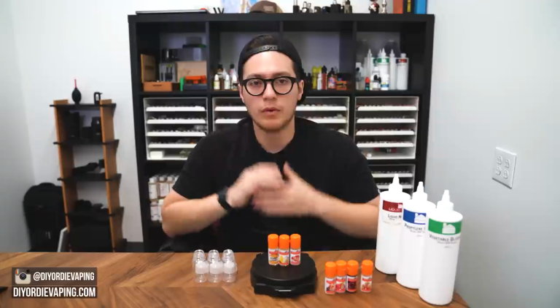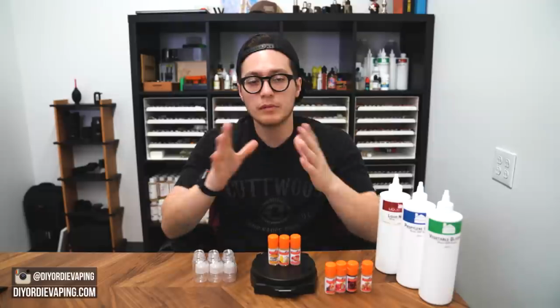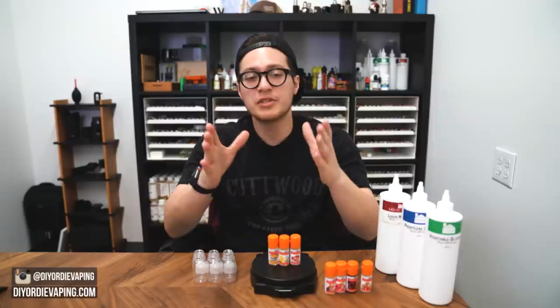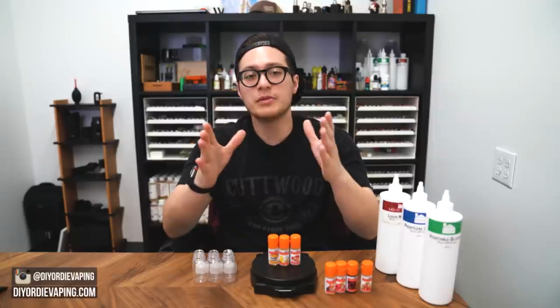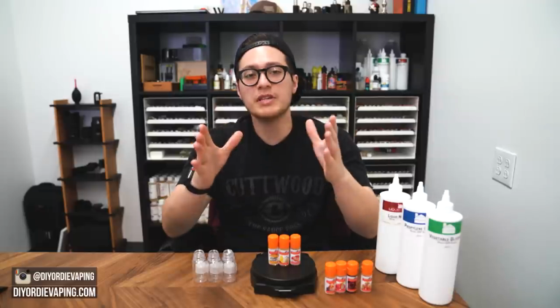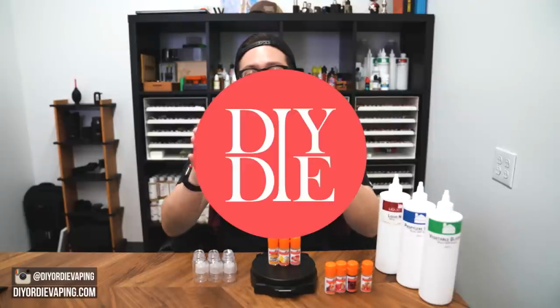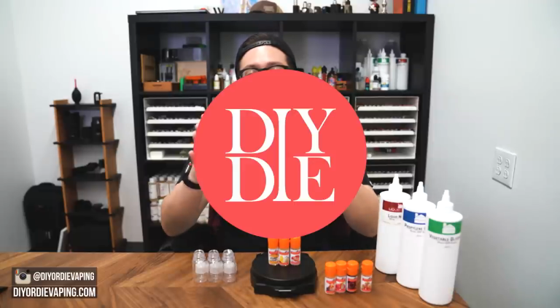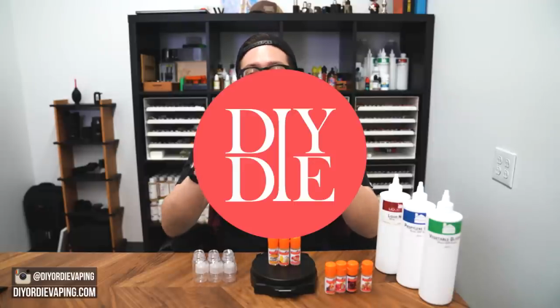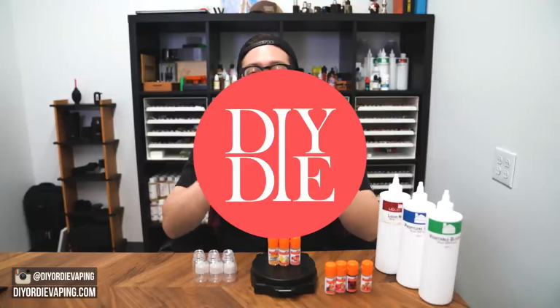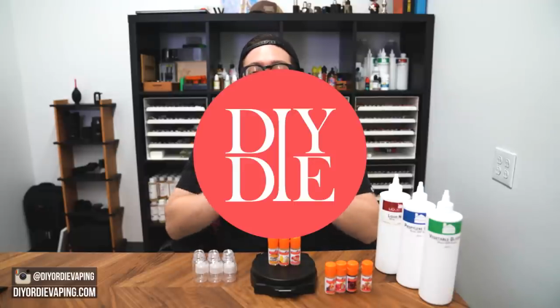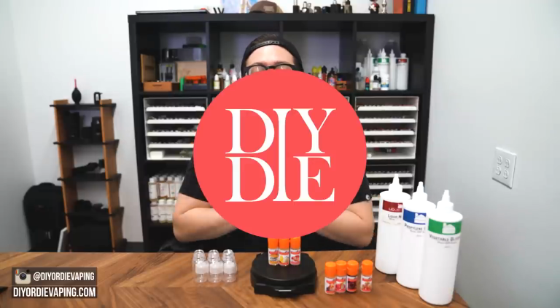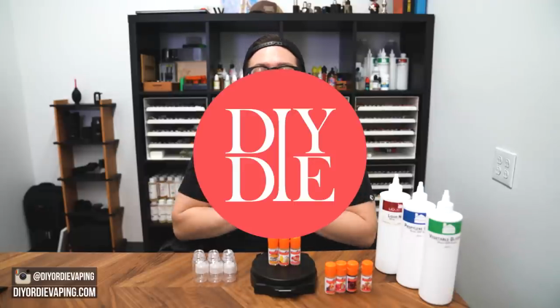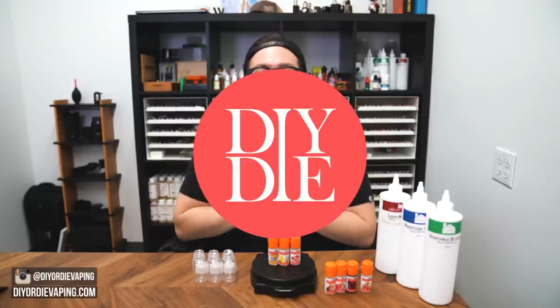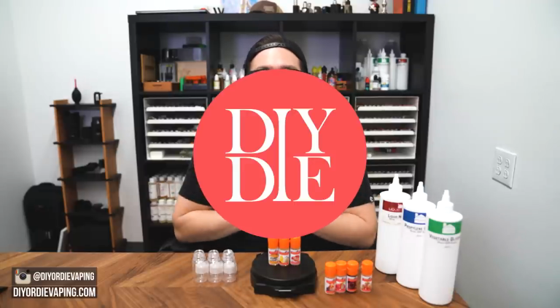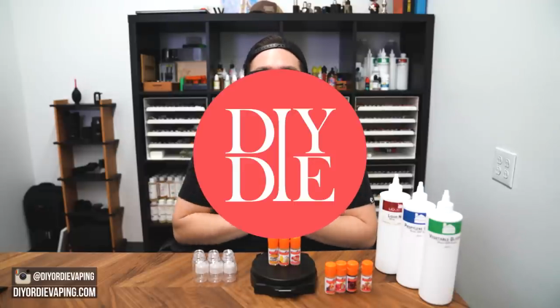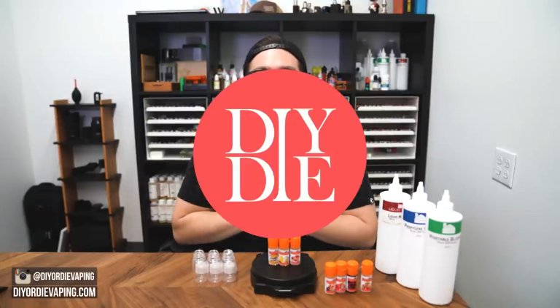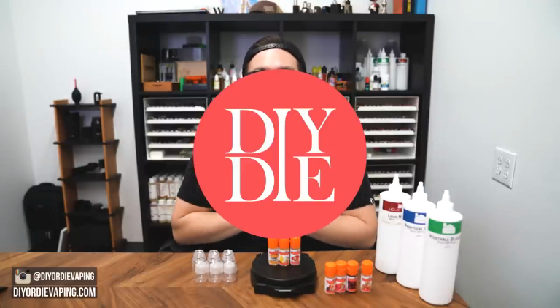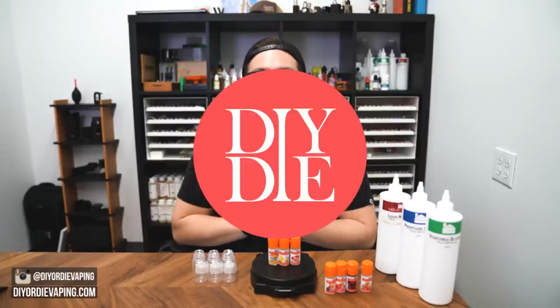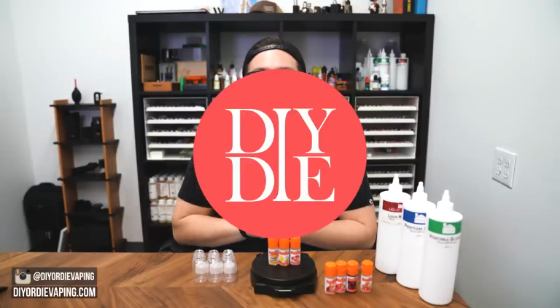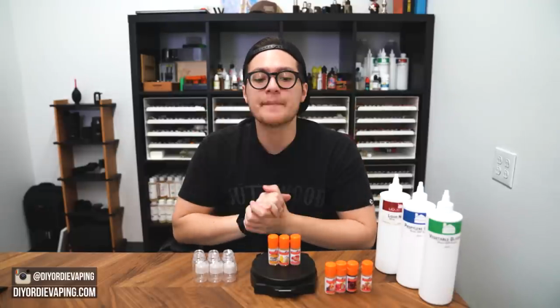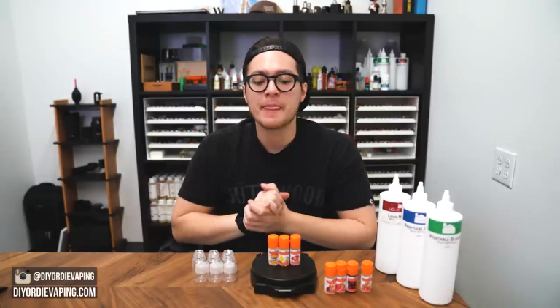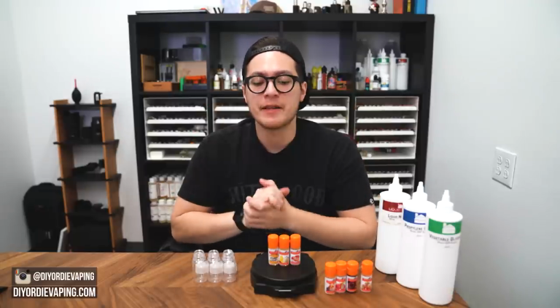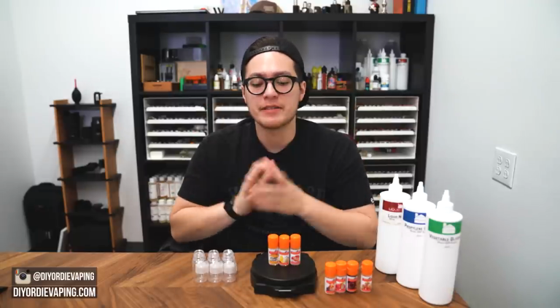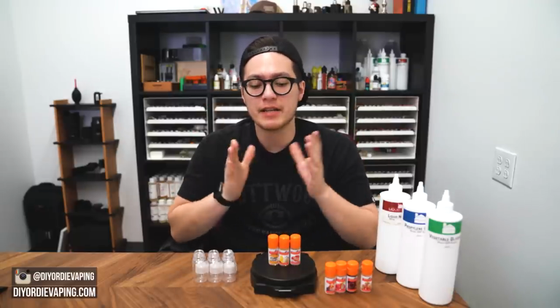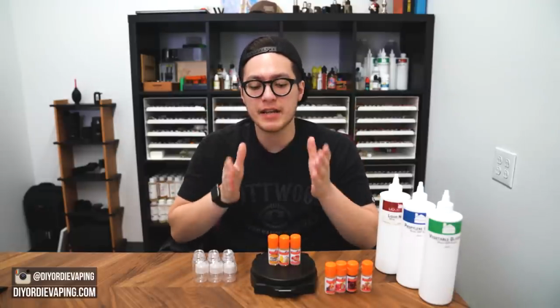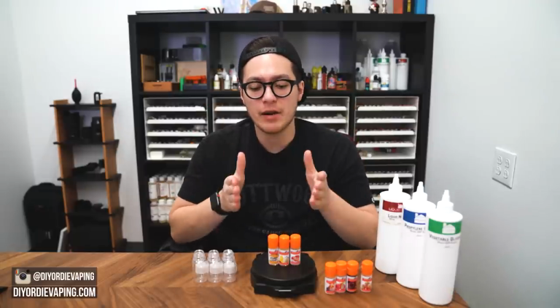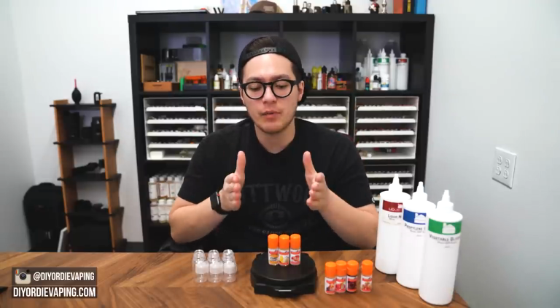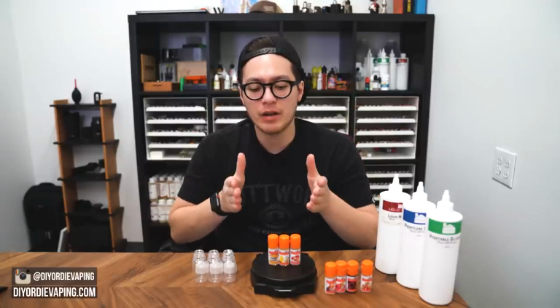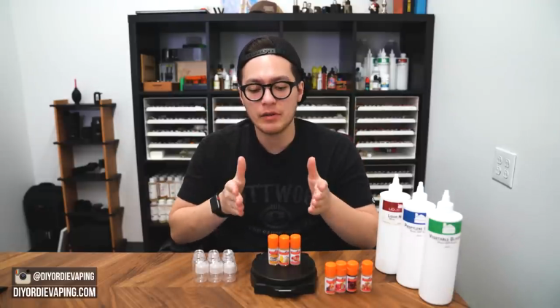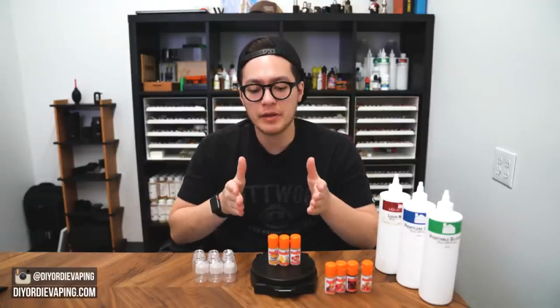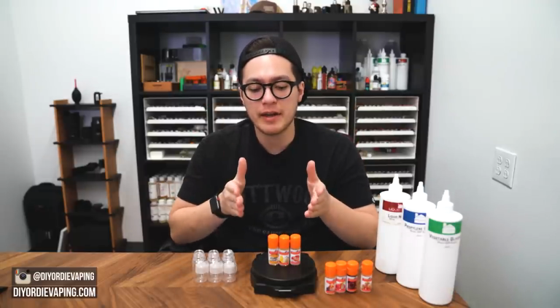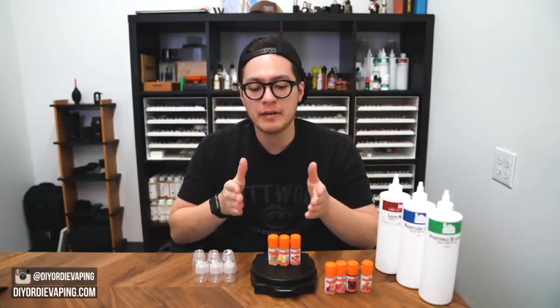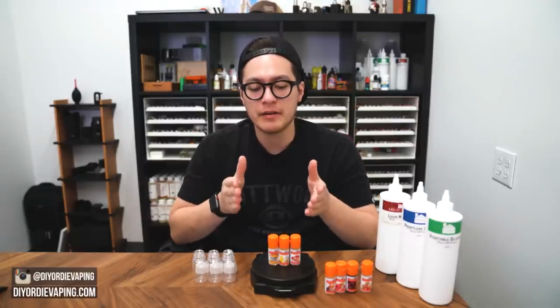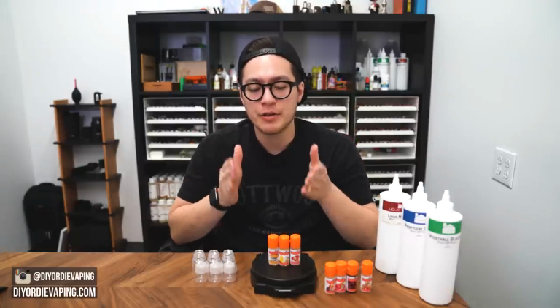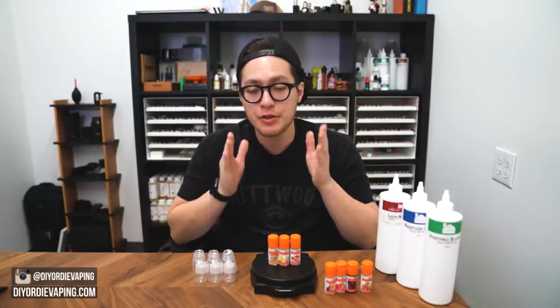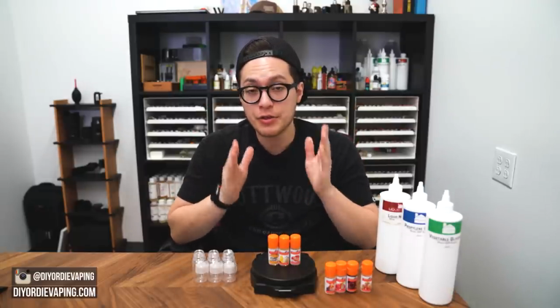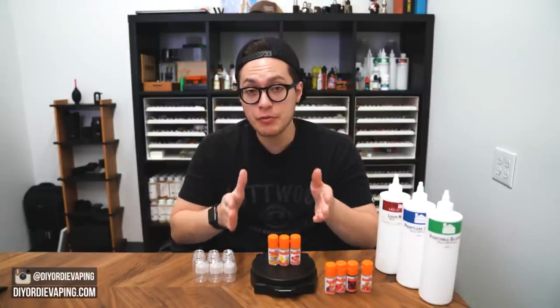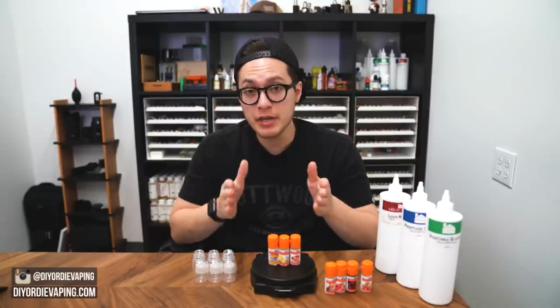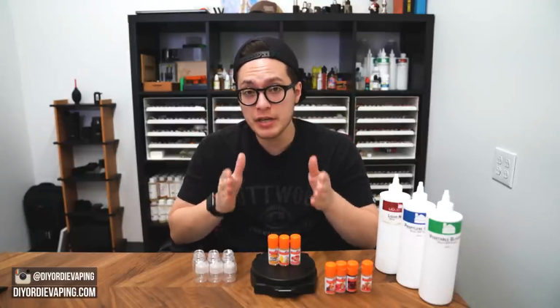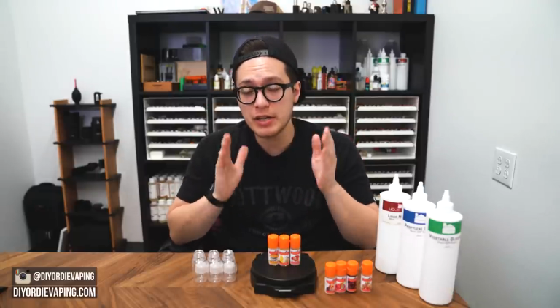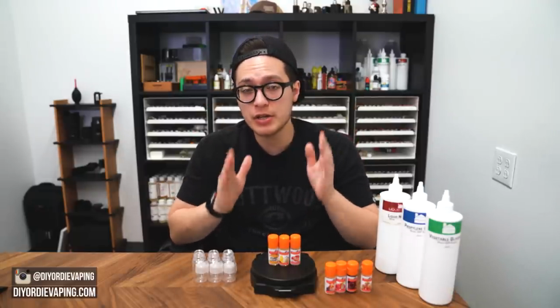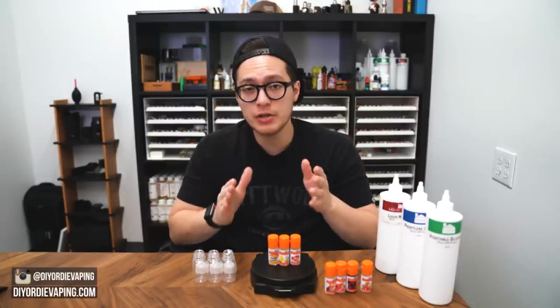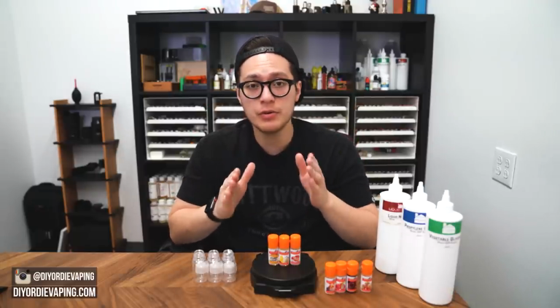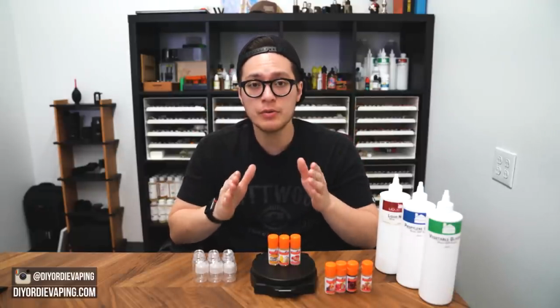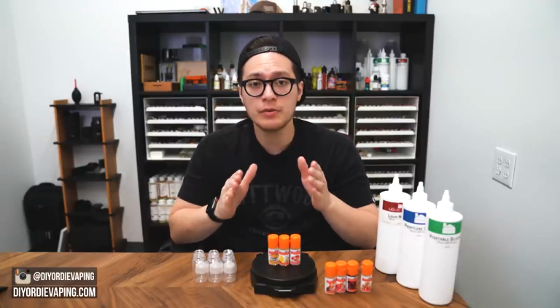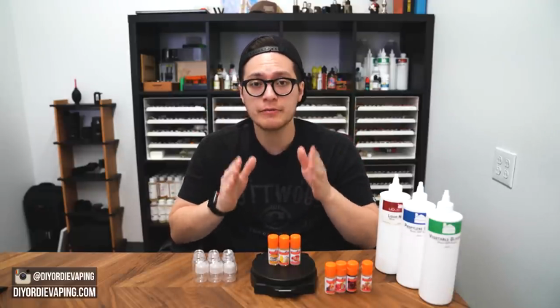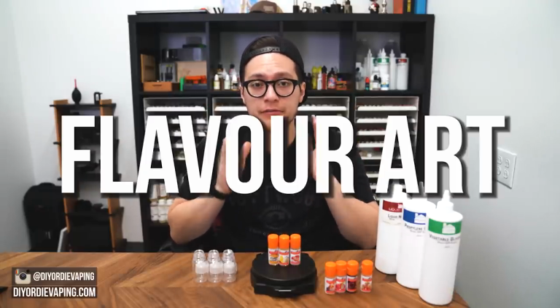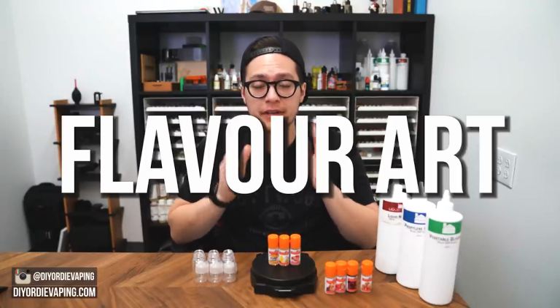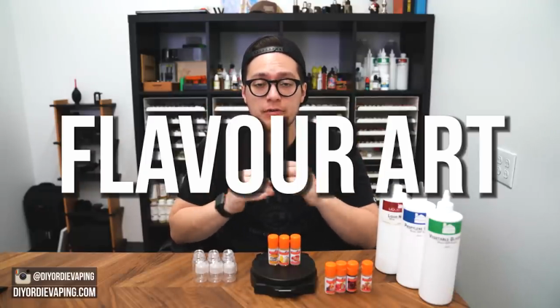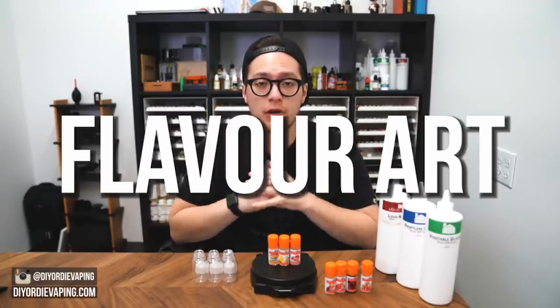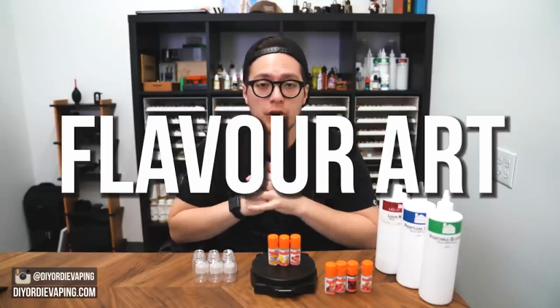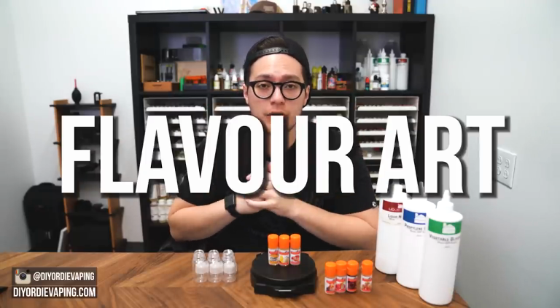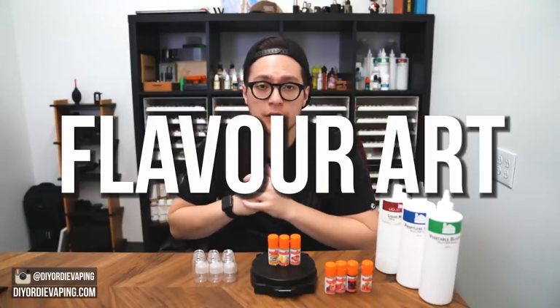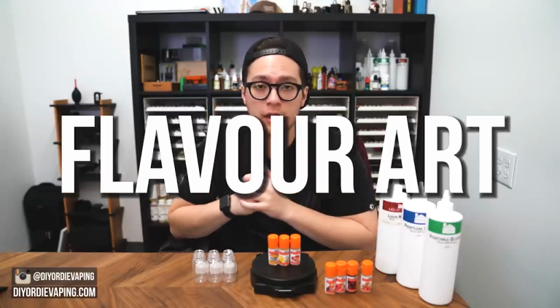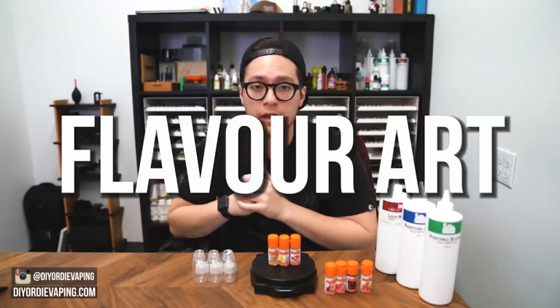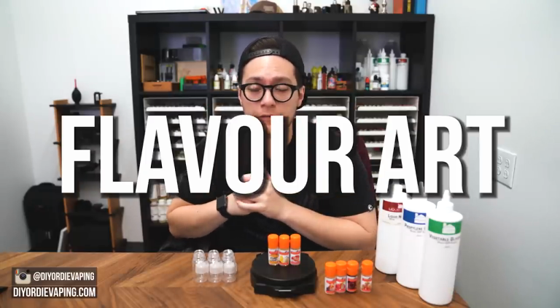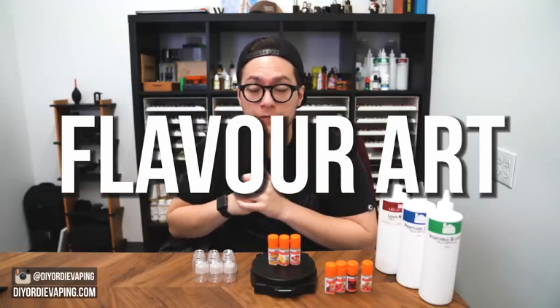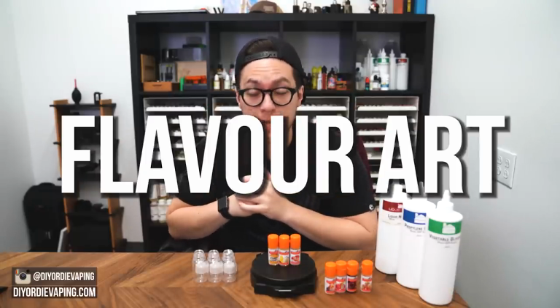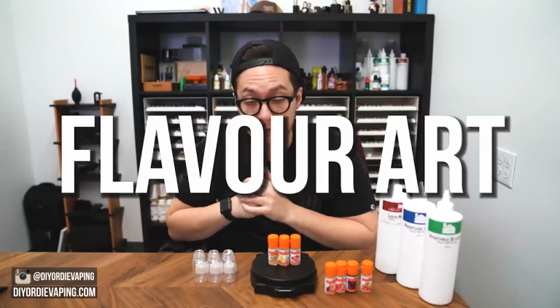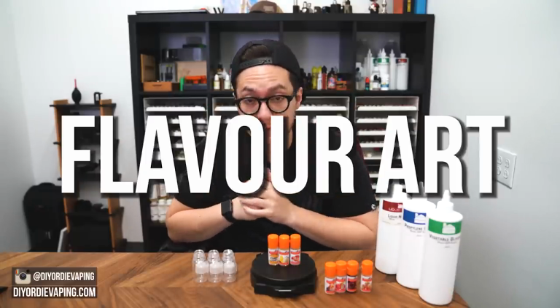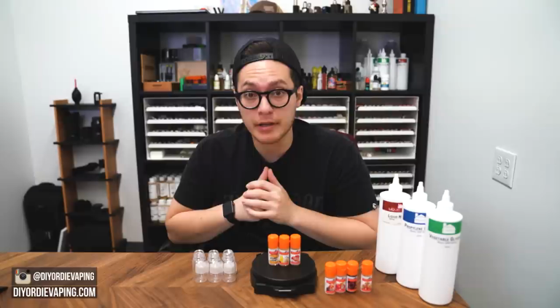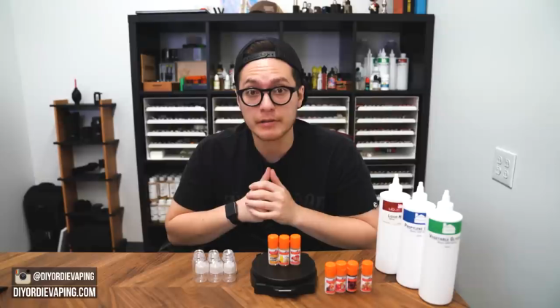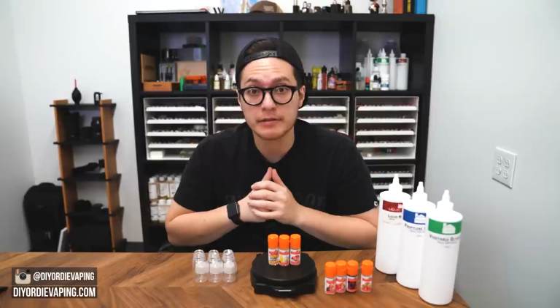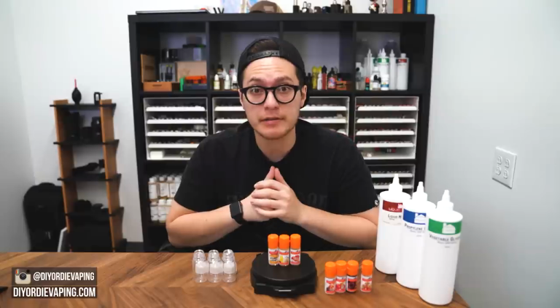Welcome to DIY or Die. Today I want to look at three new Flavor Art flavorings.